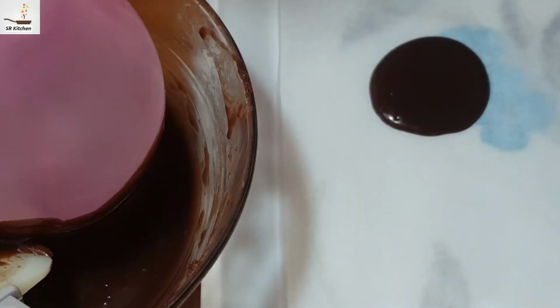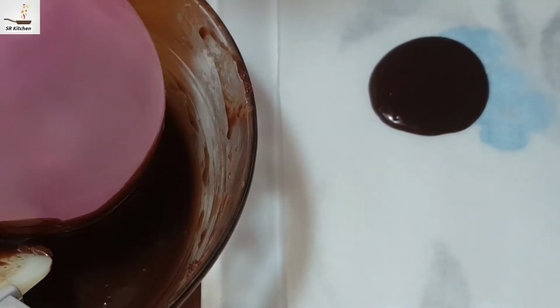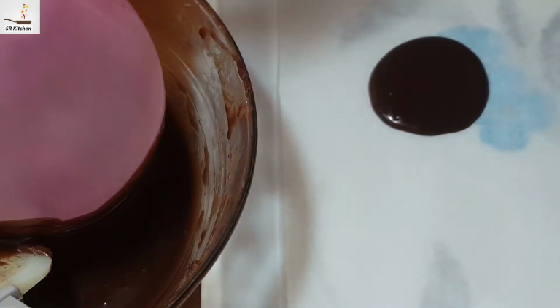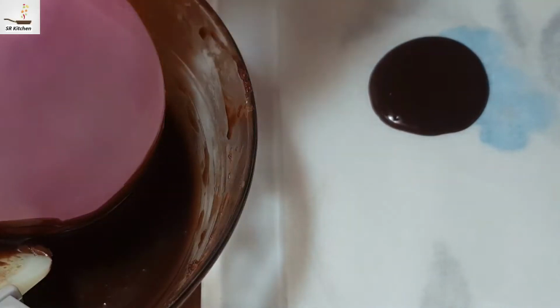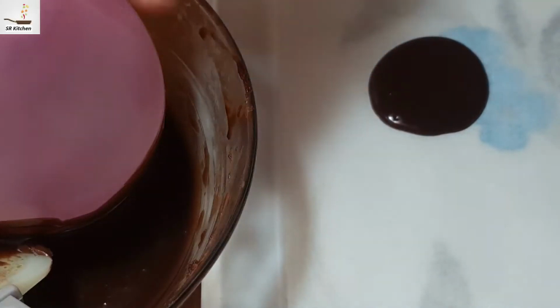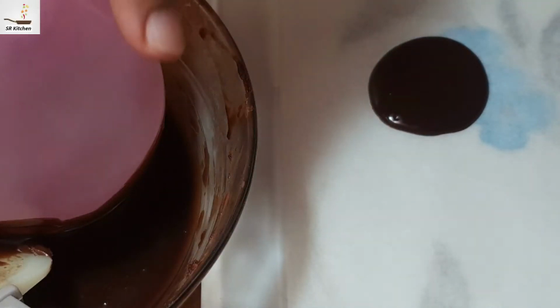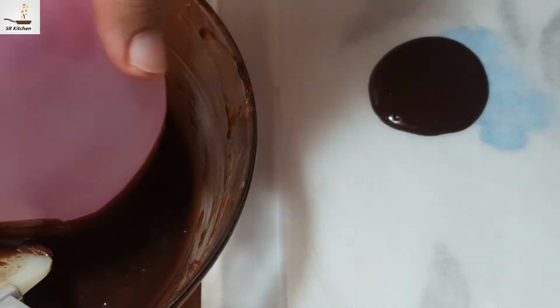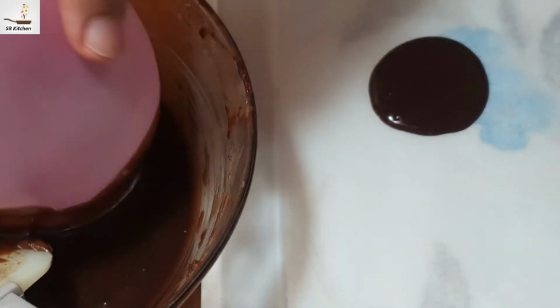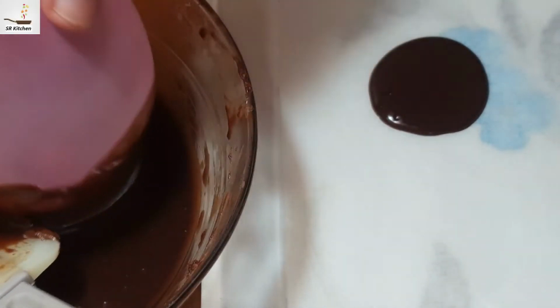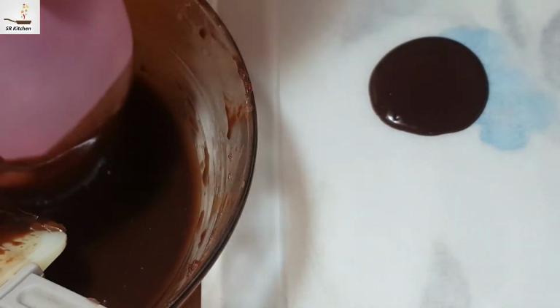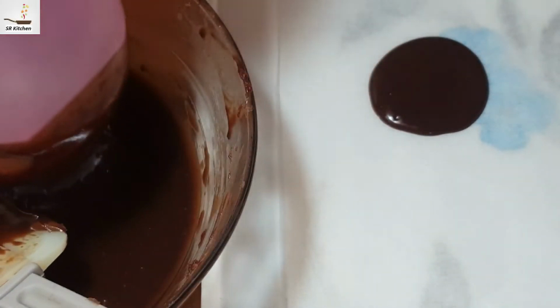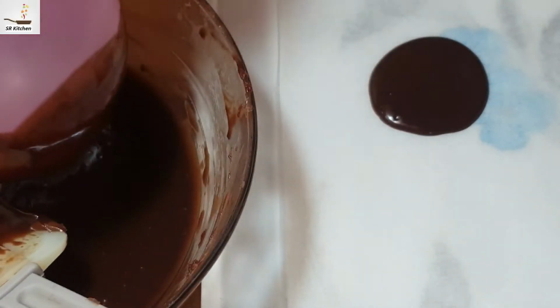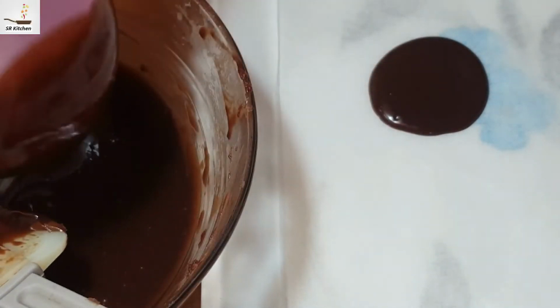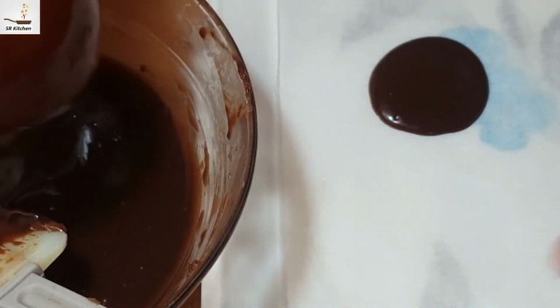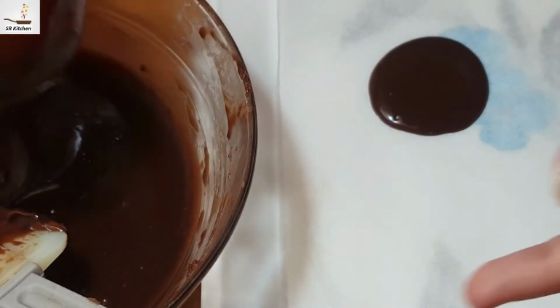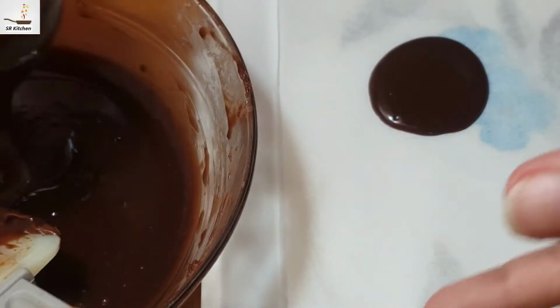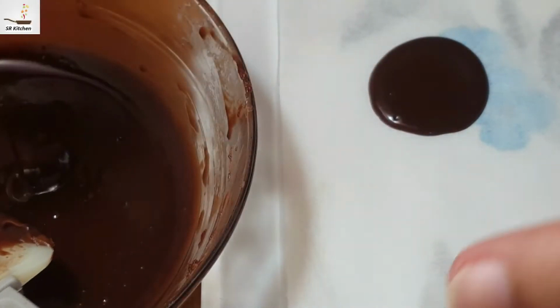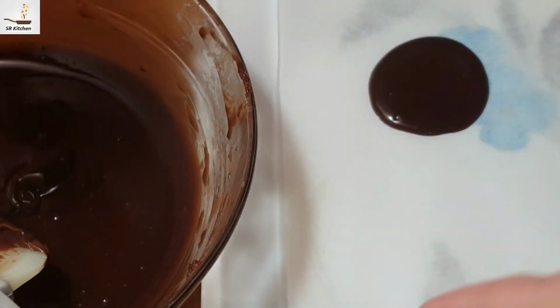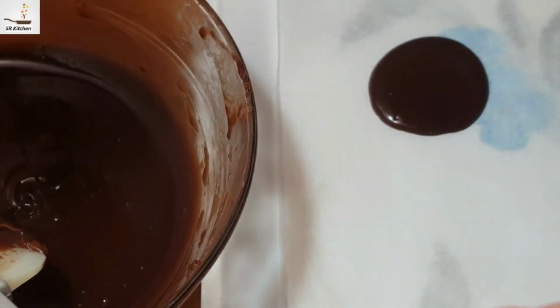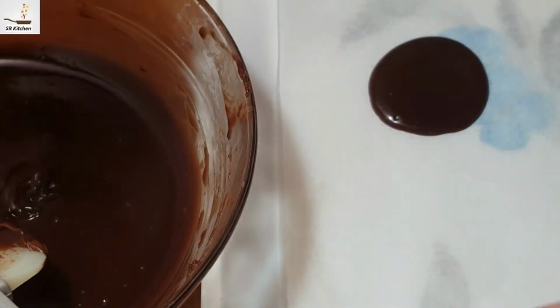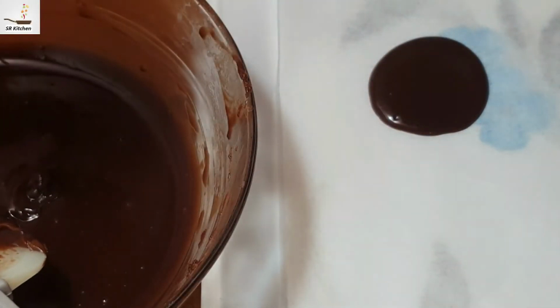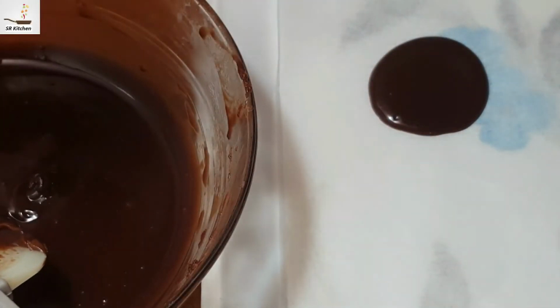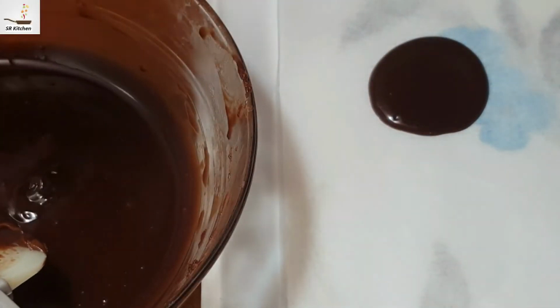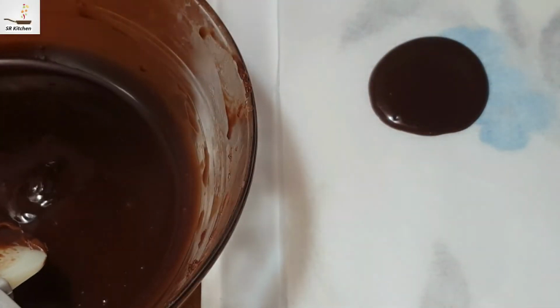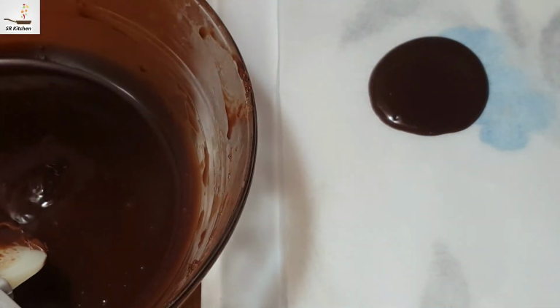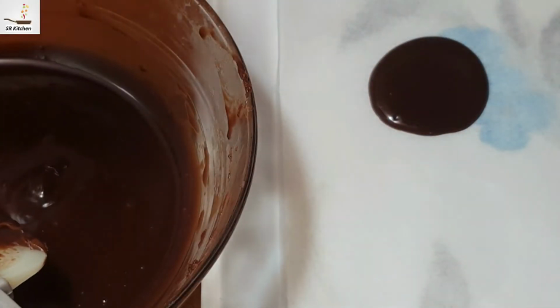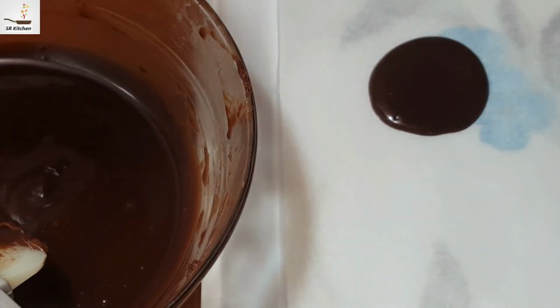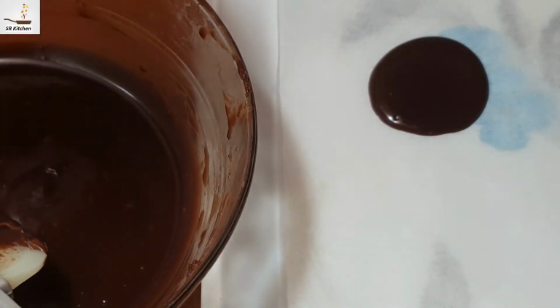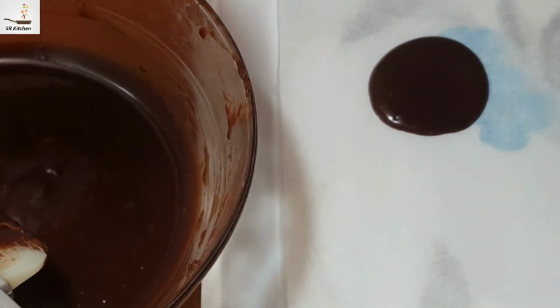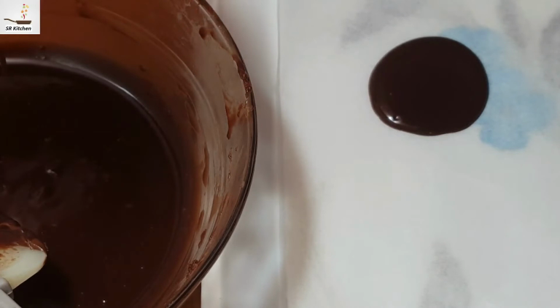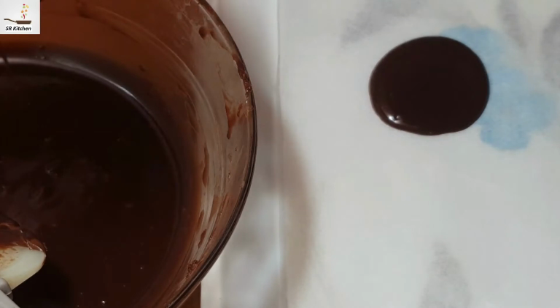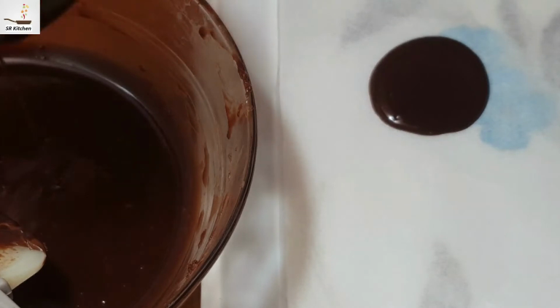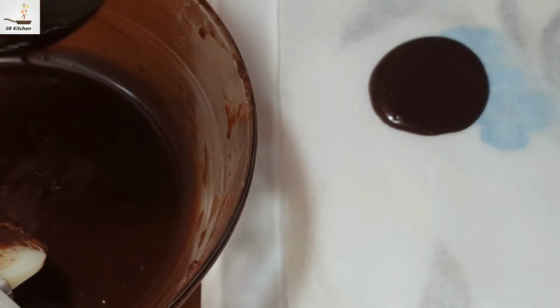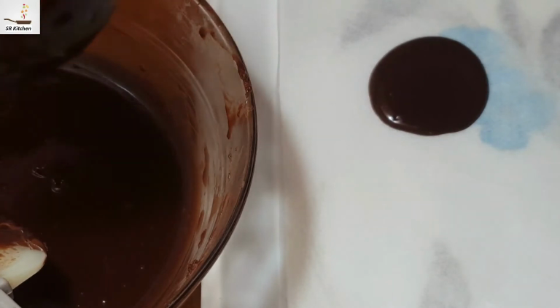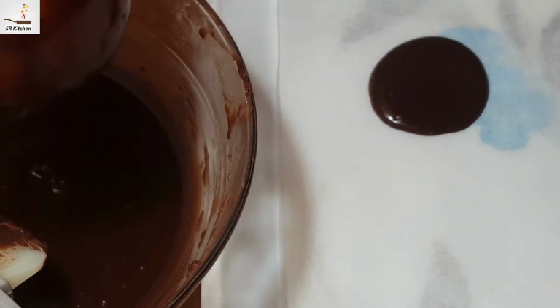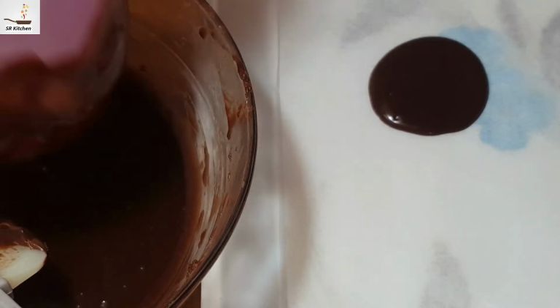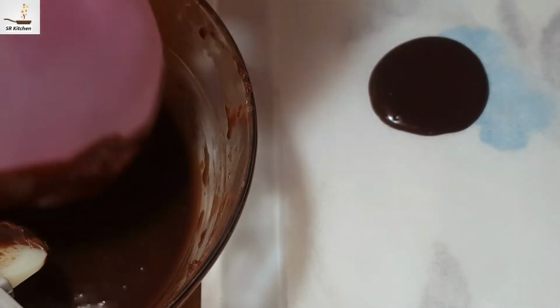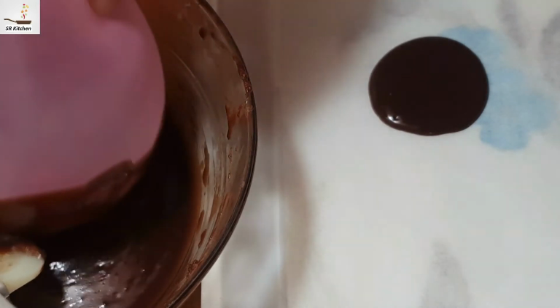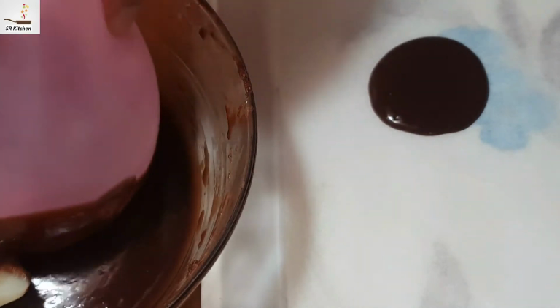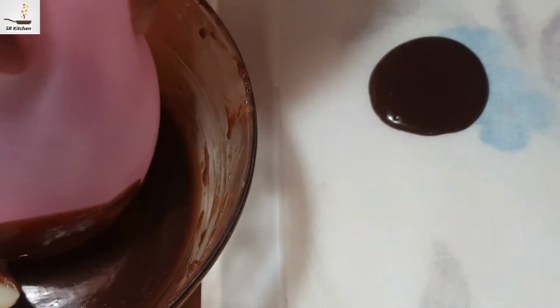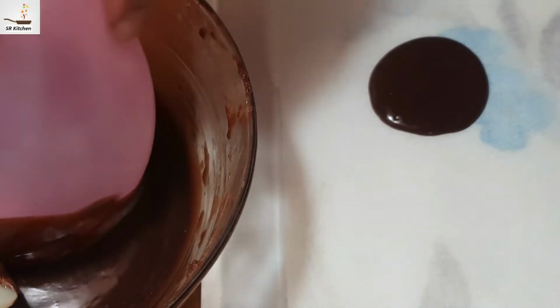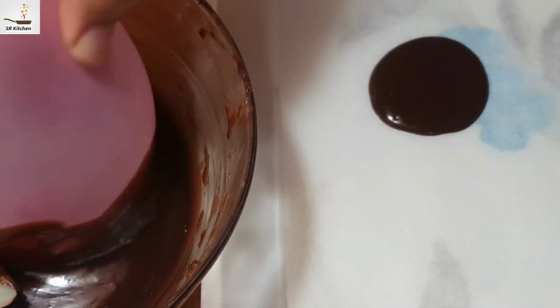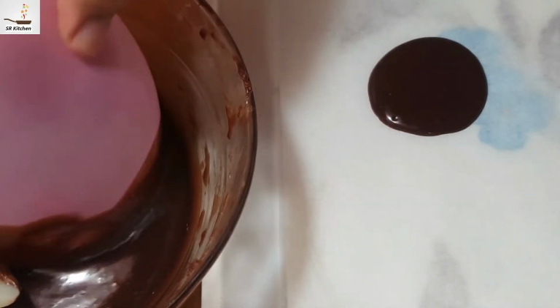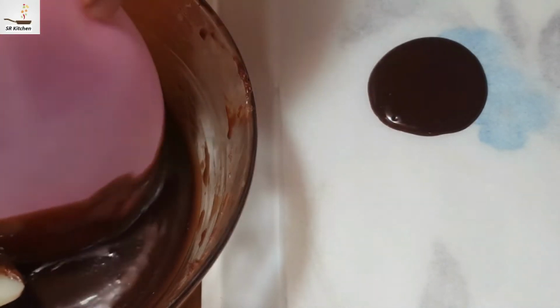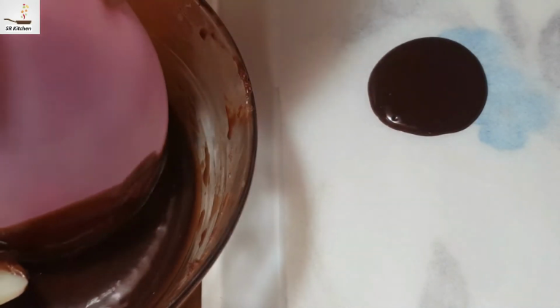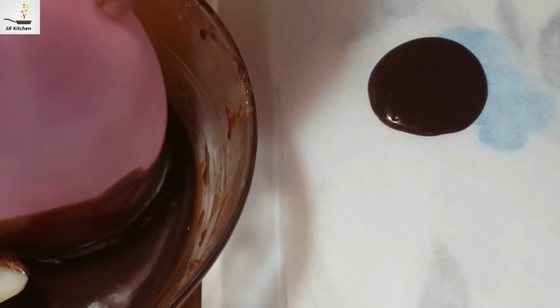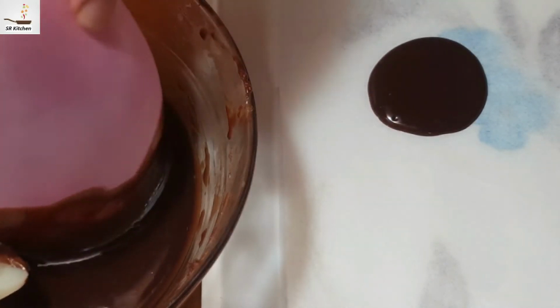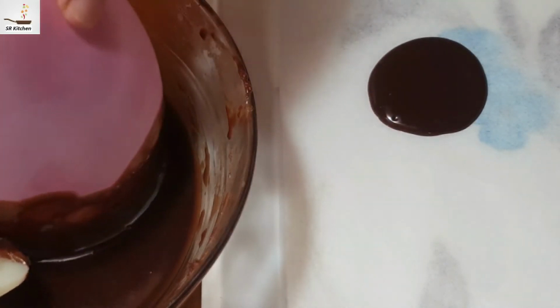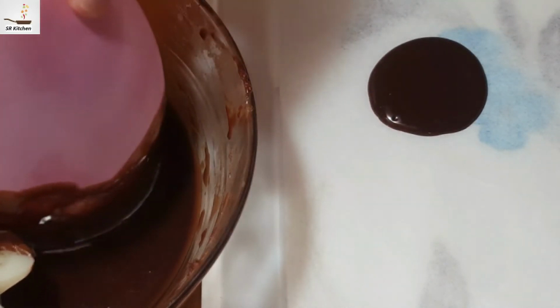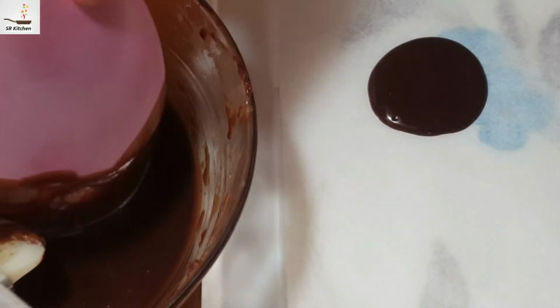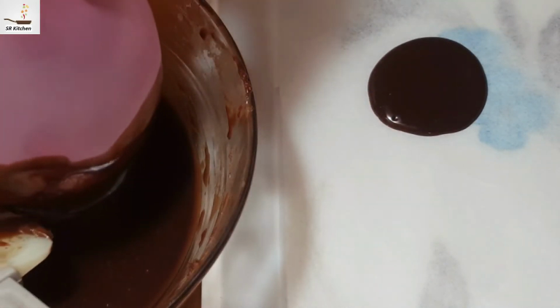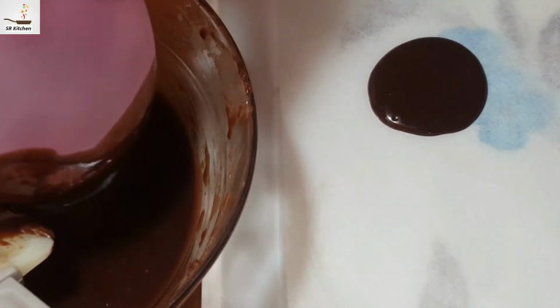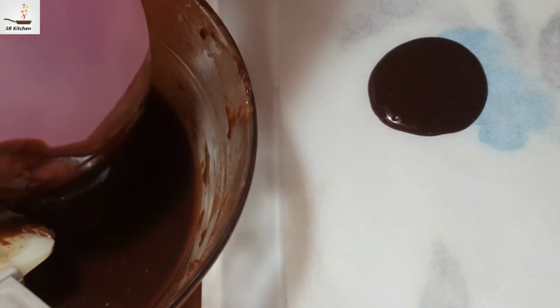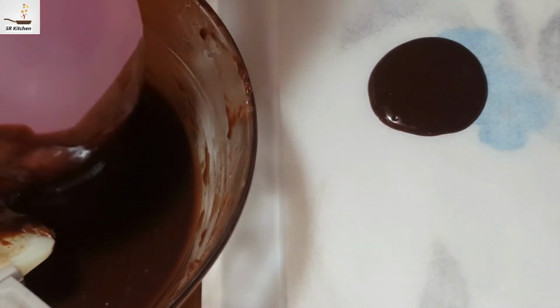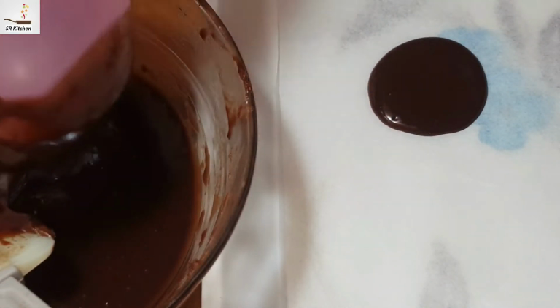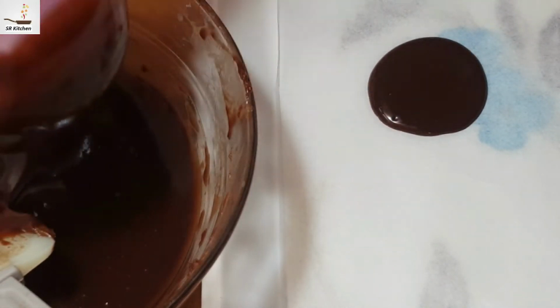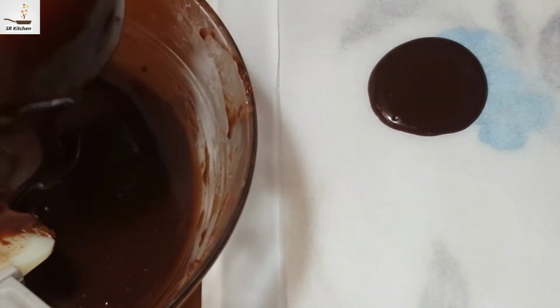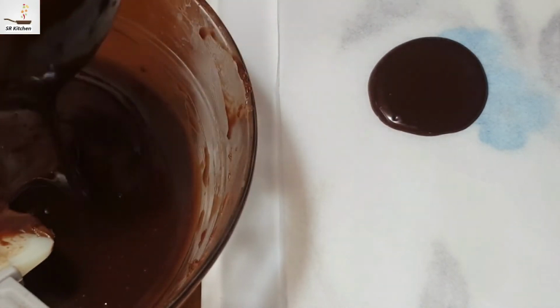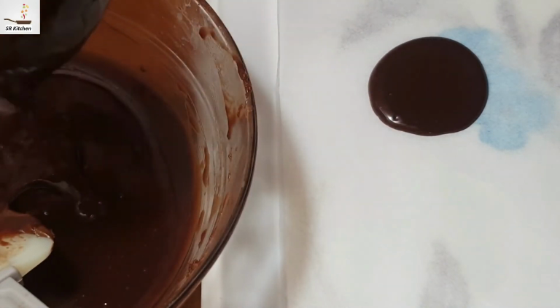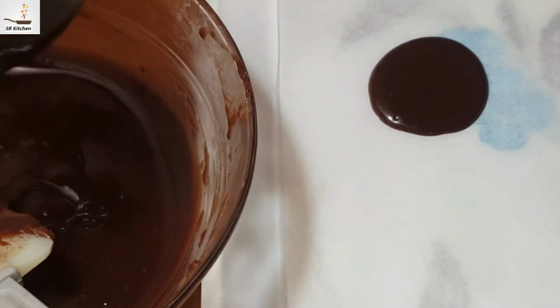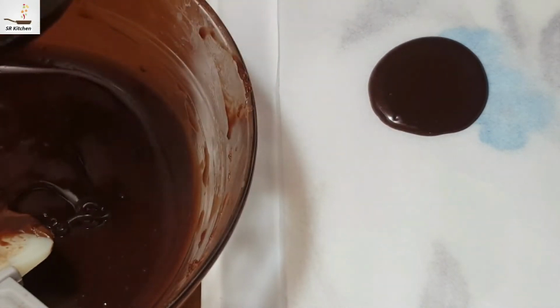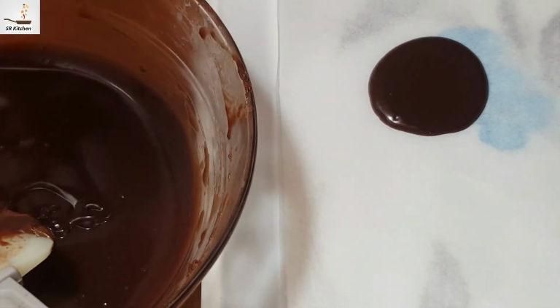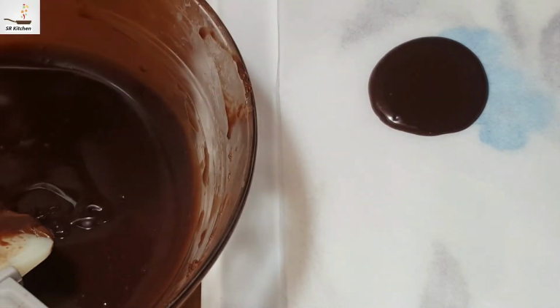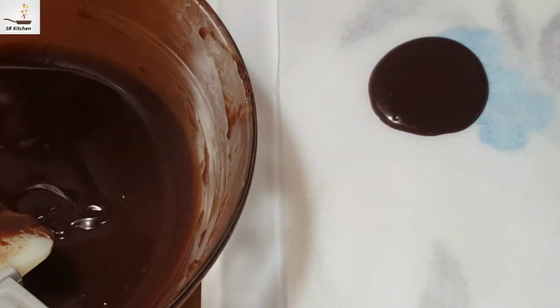Then place the balloon on a plate, giving it support with some chocolate. Let me show you how to do it.